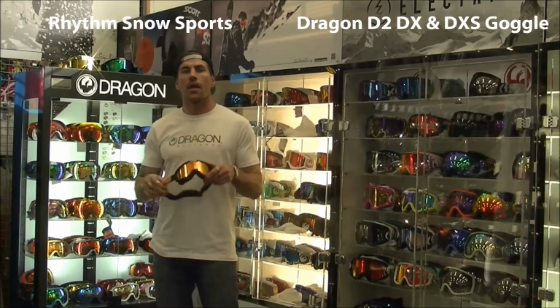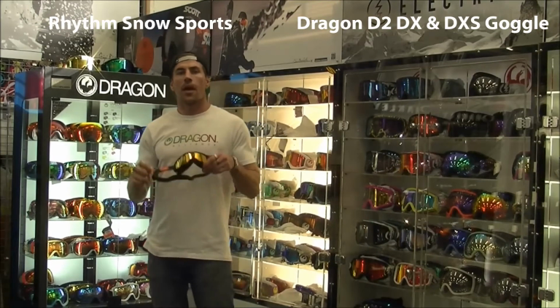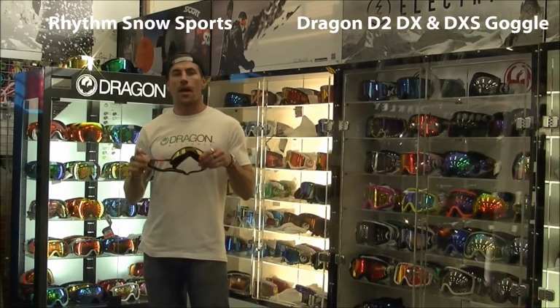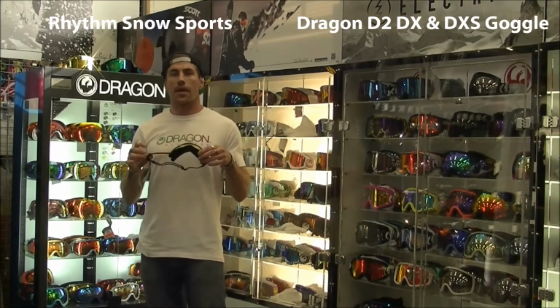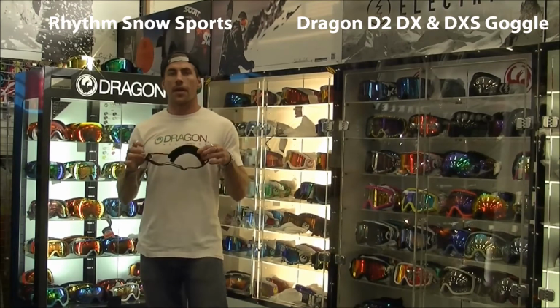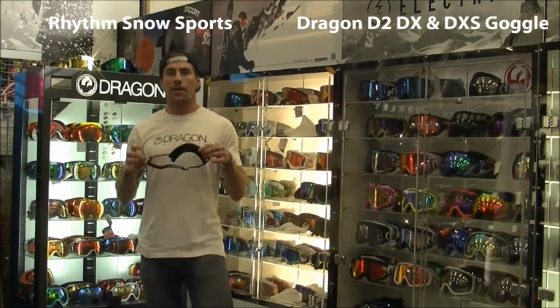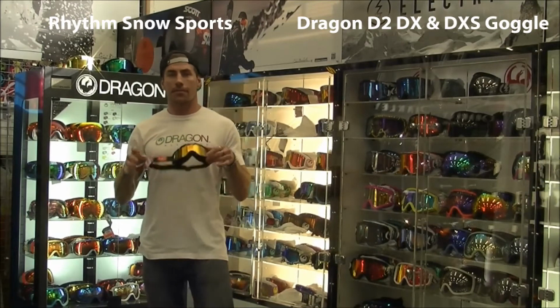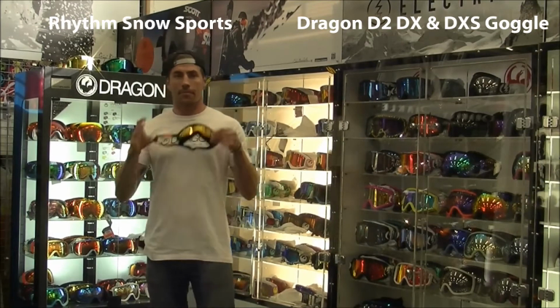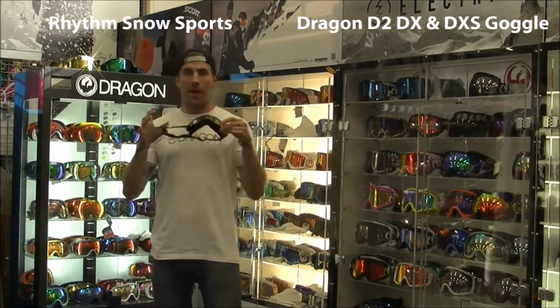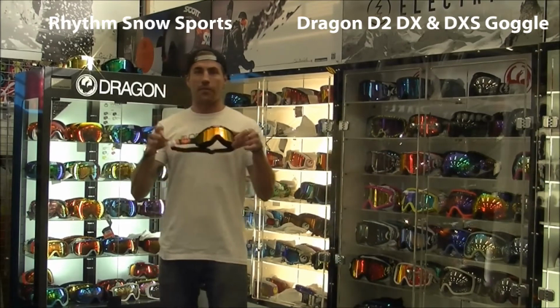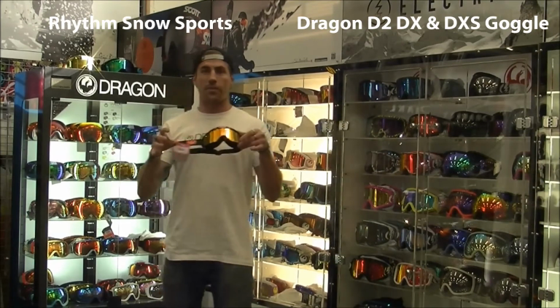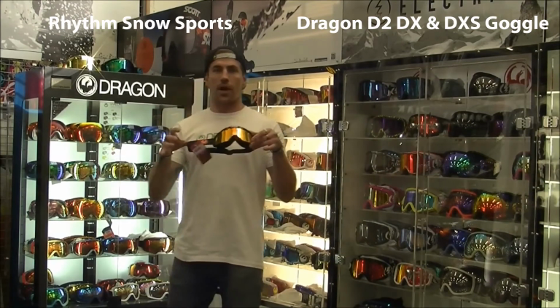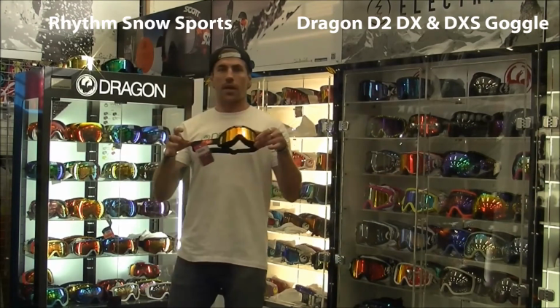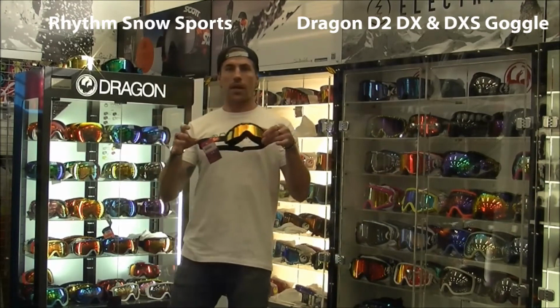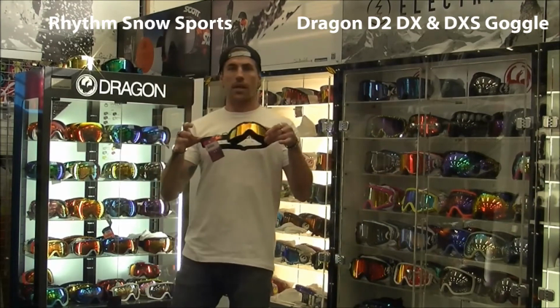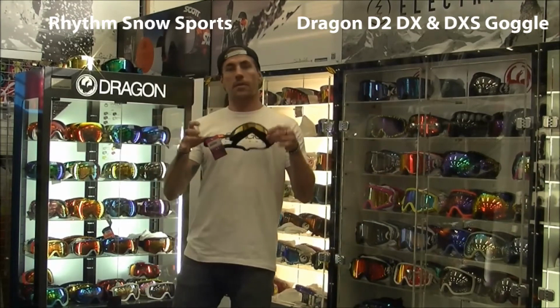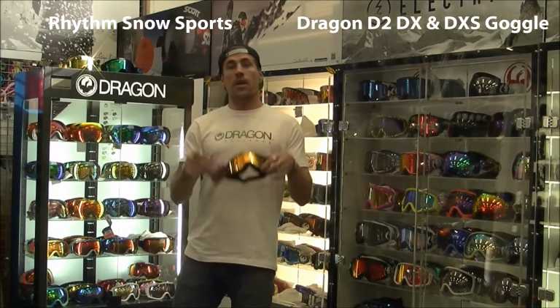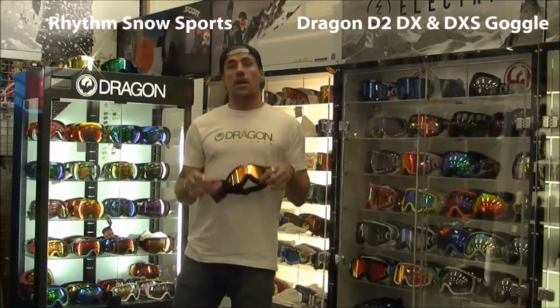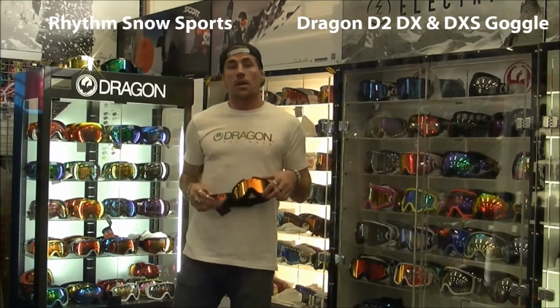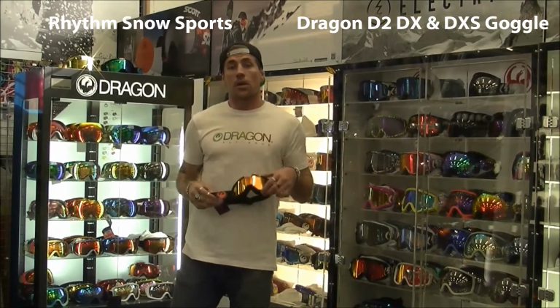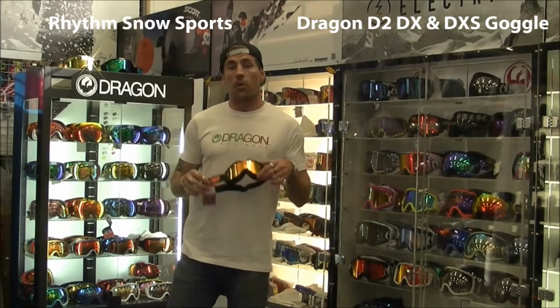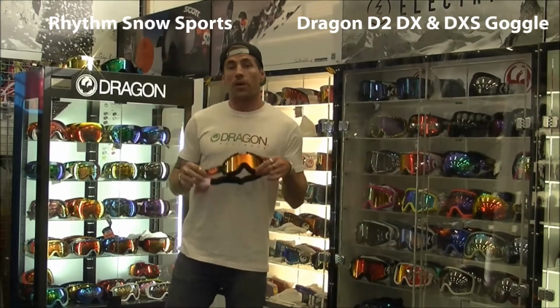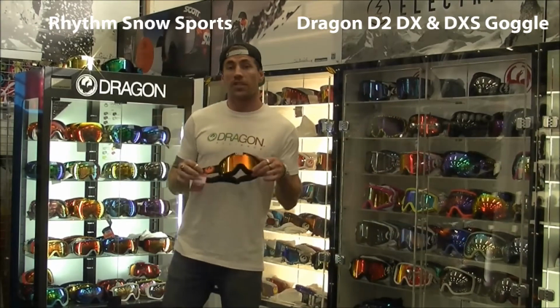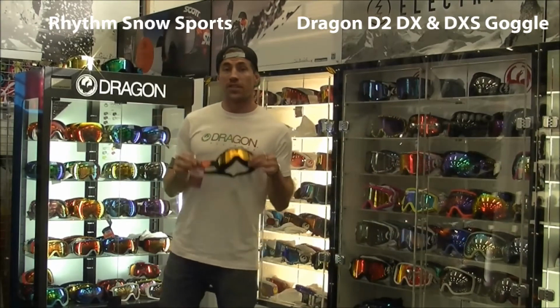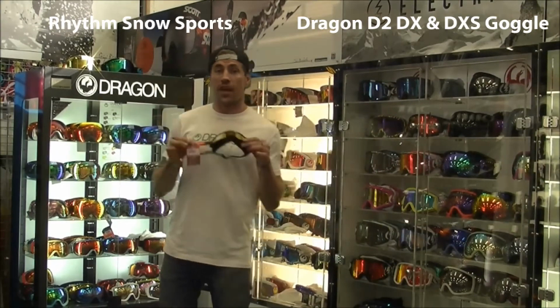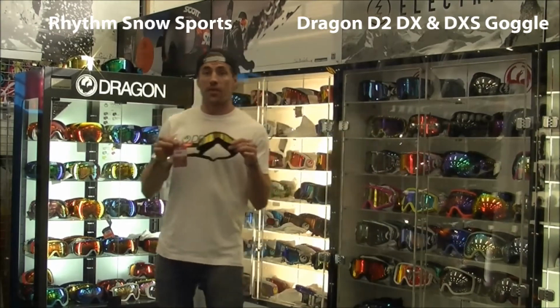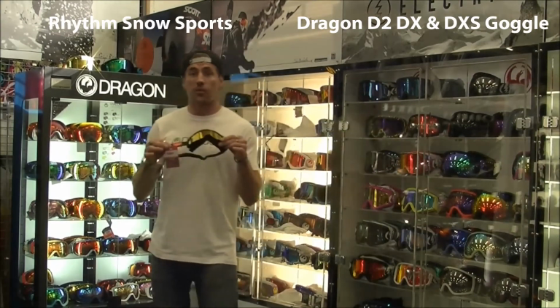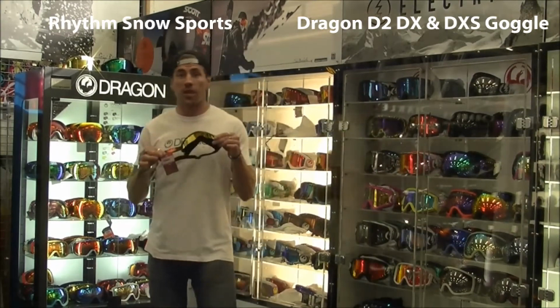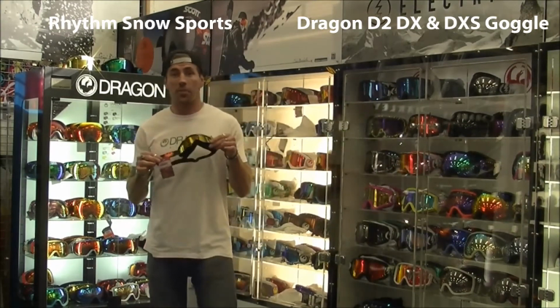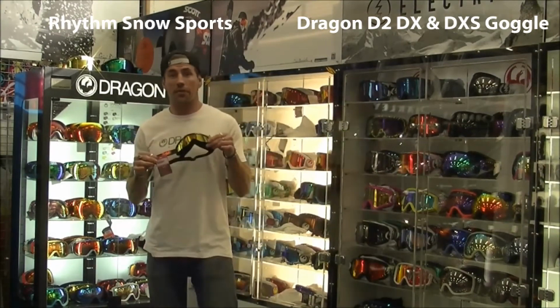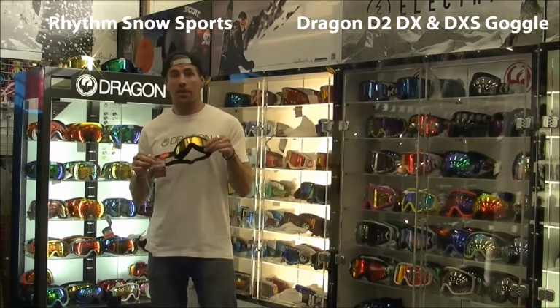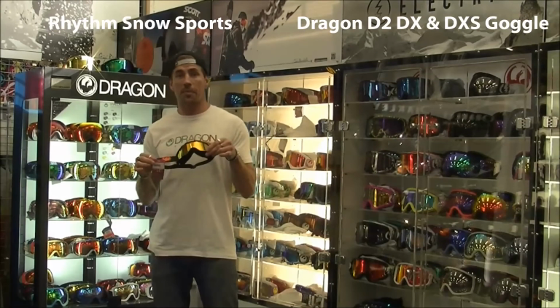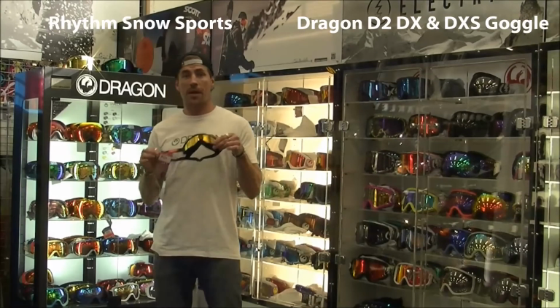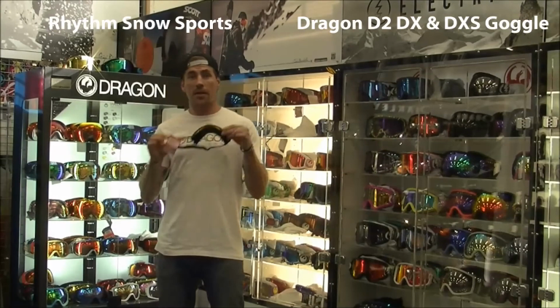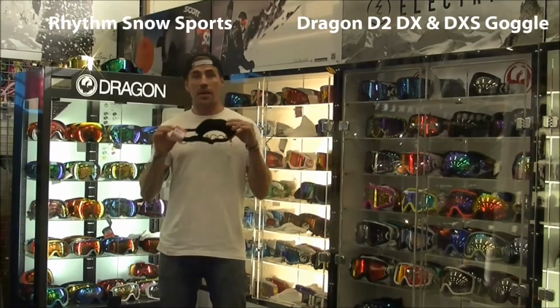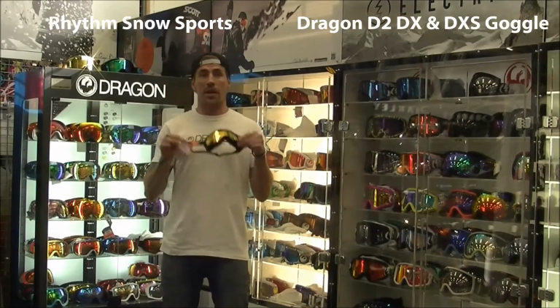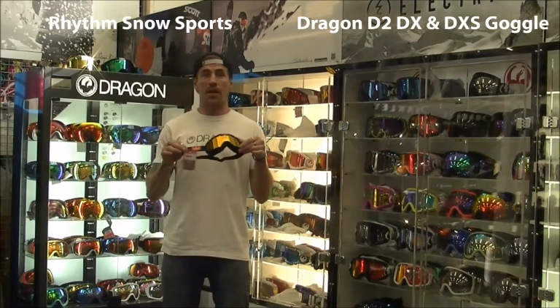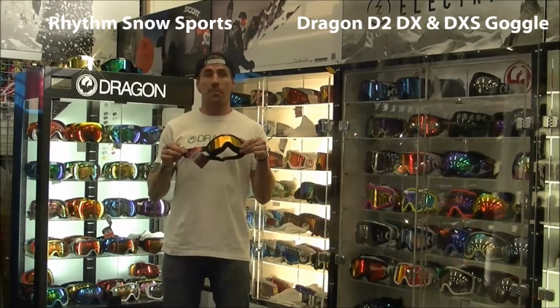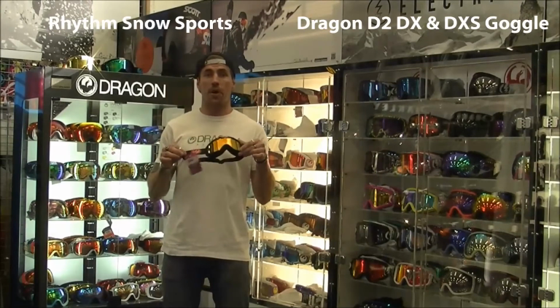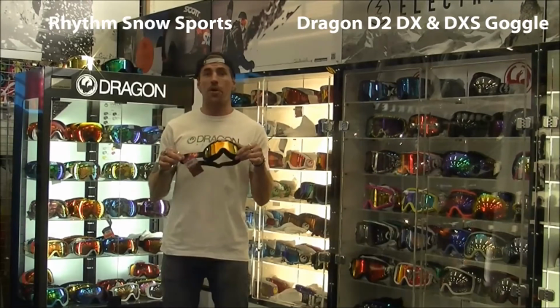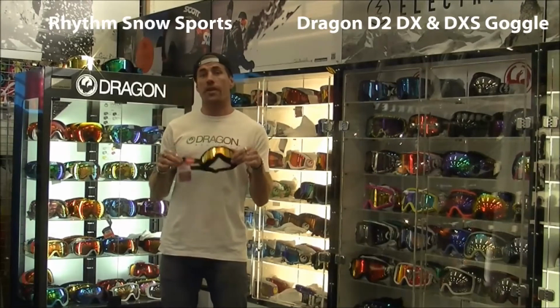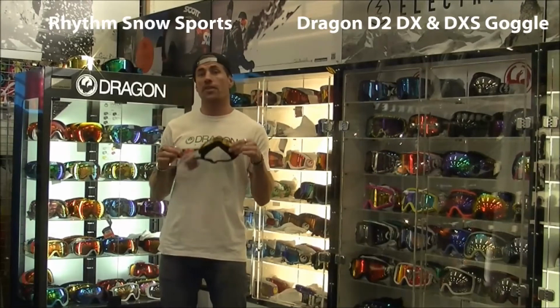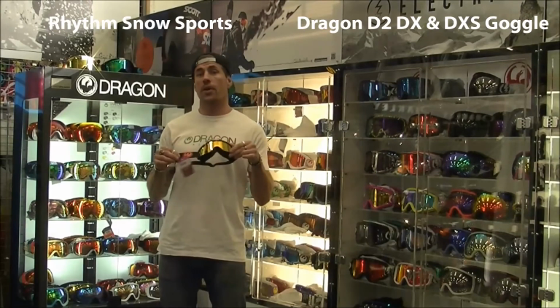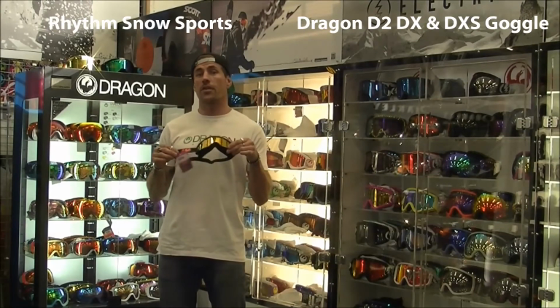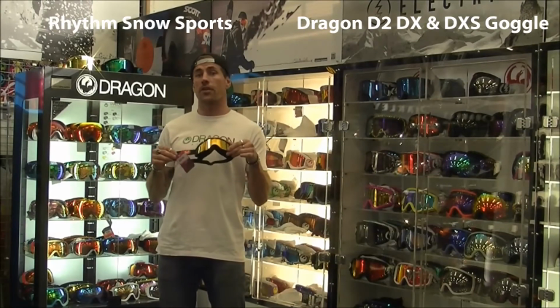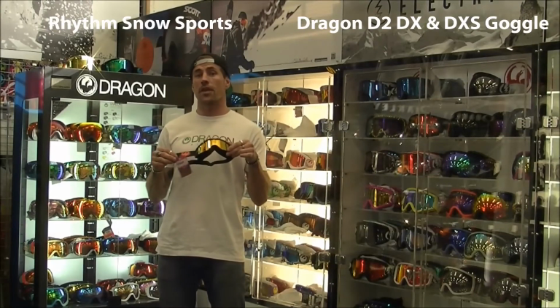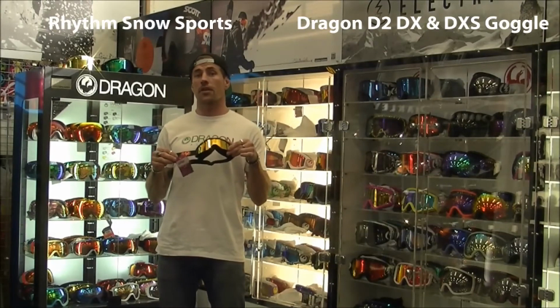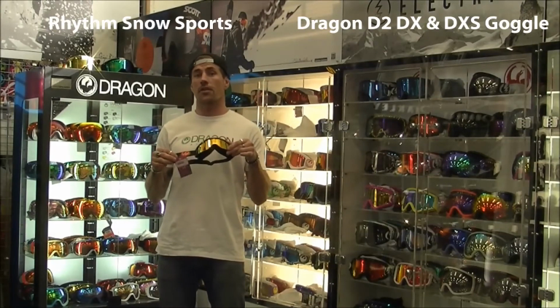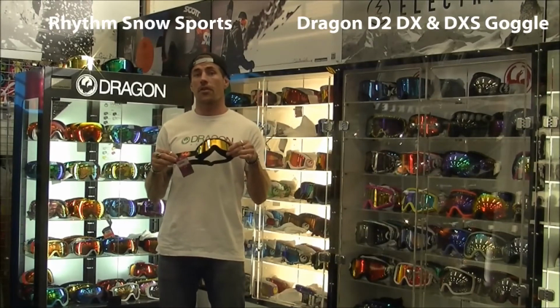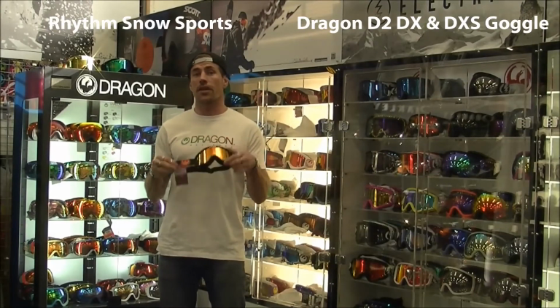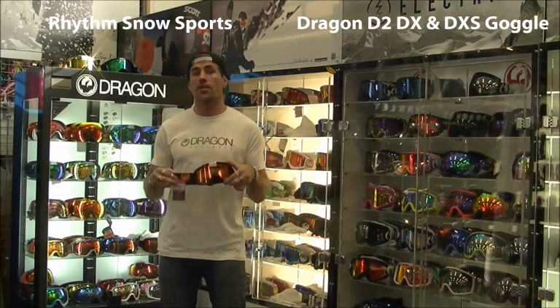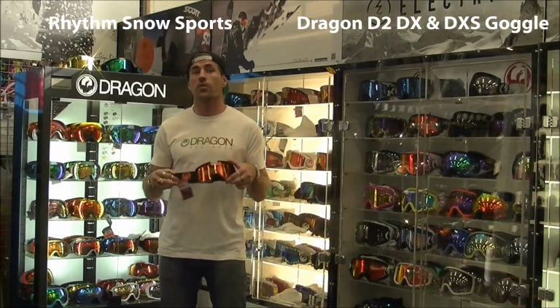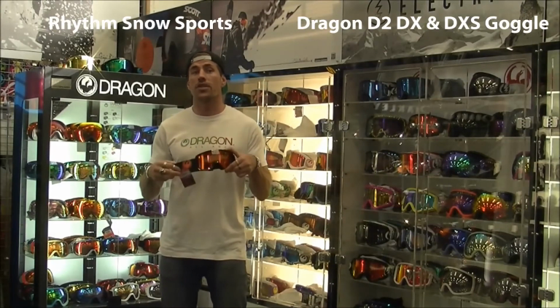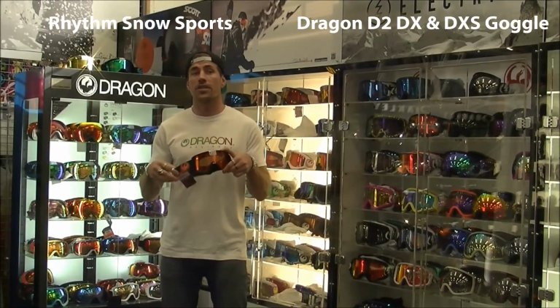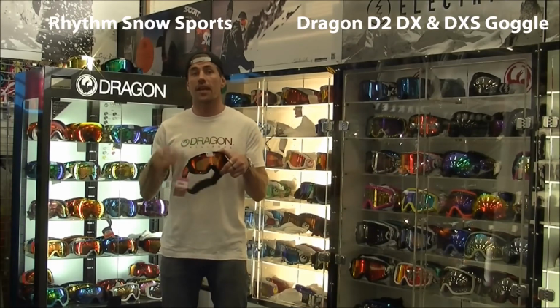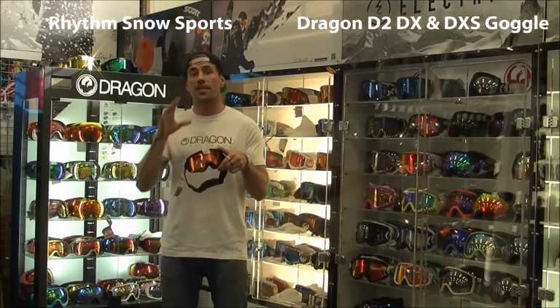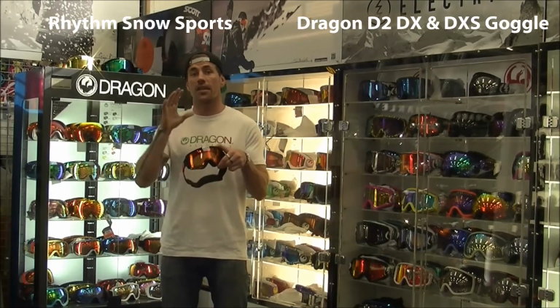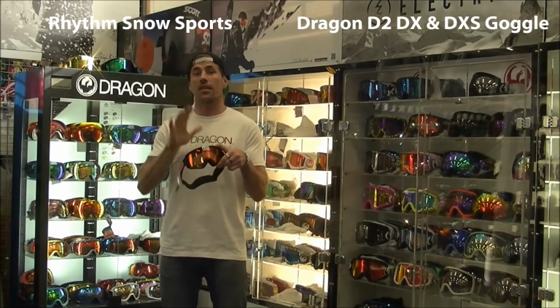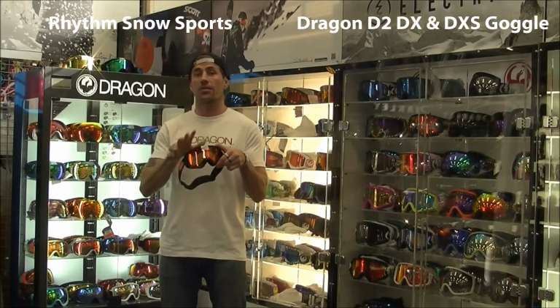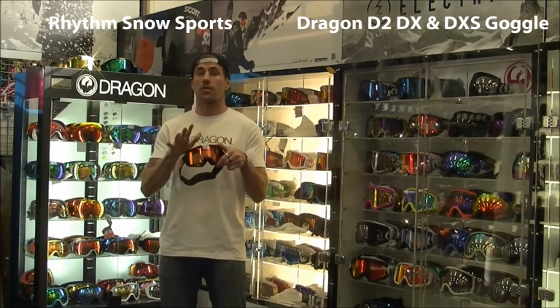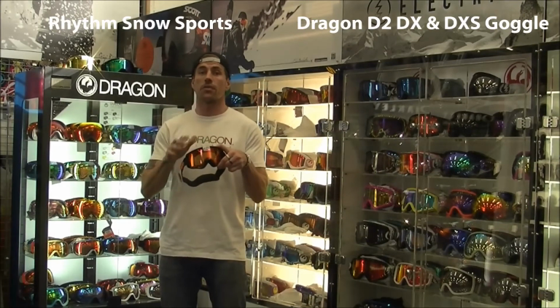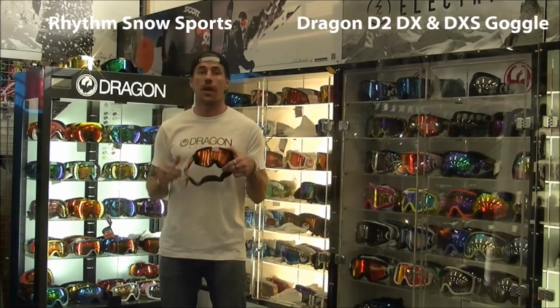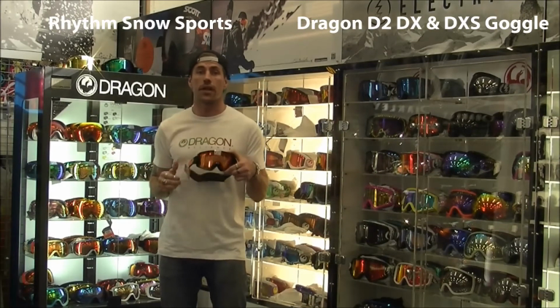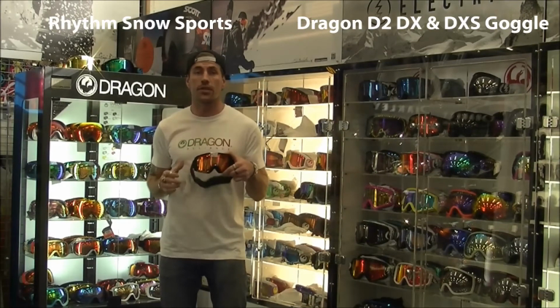Hey there again, Matt from Dragon here. I want to just chat to you really briefly about a key component of our 2013 goggle range, which is our cylindrical range.